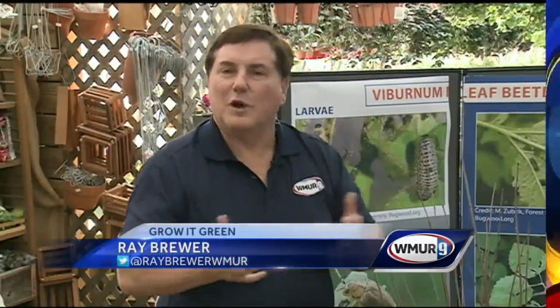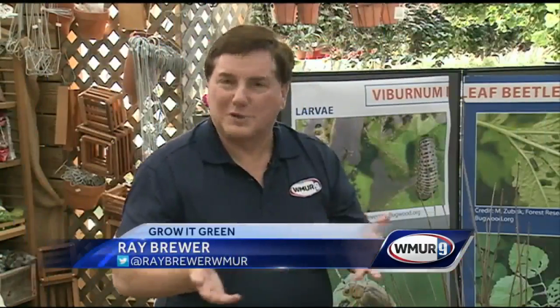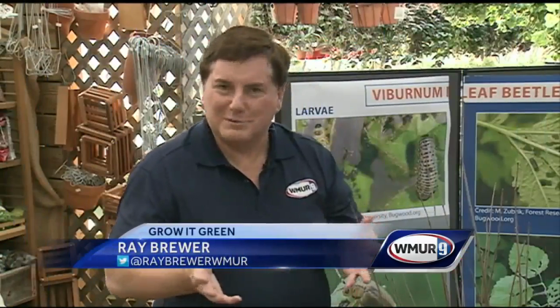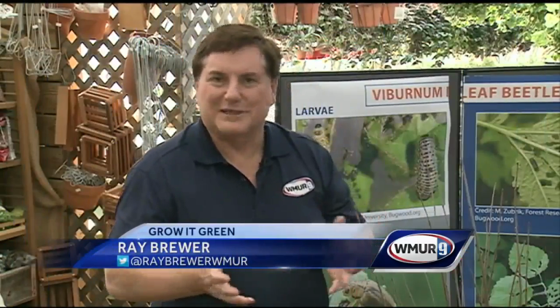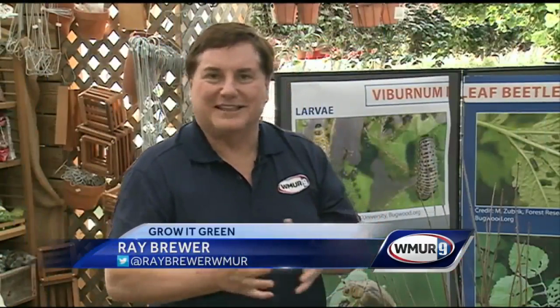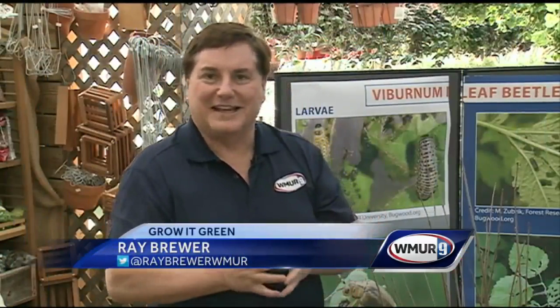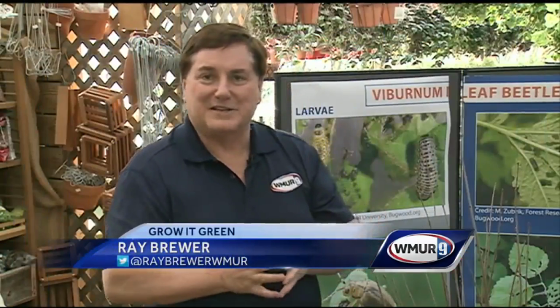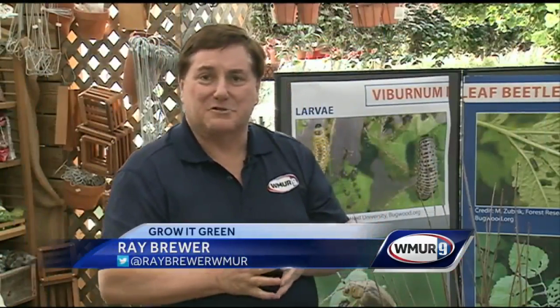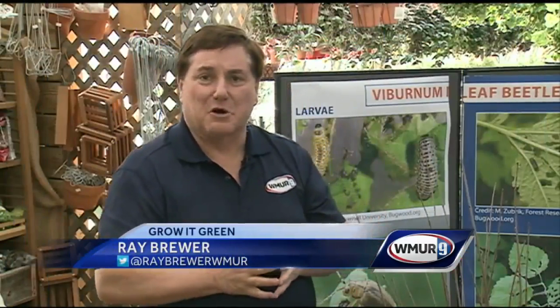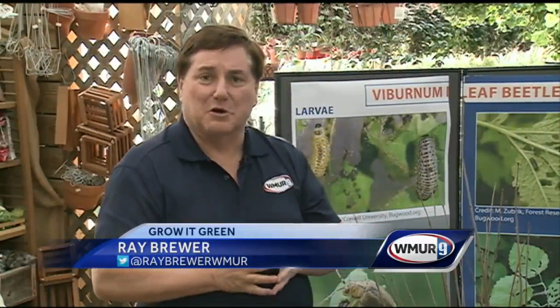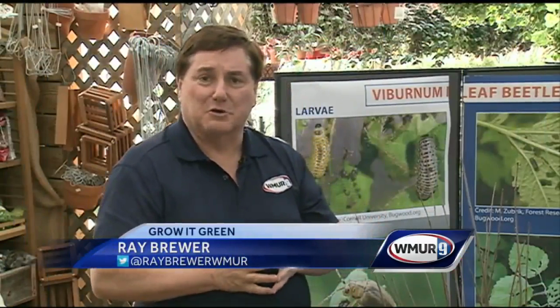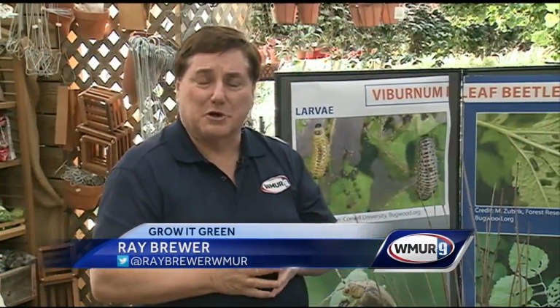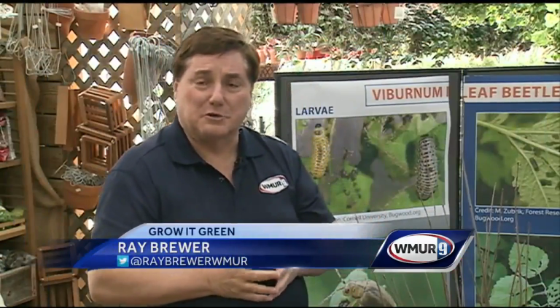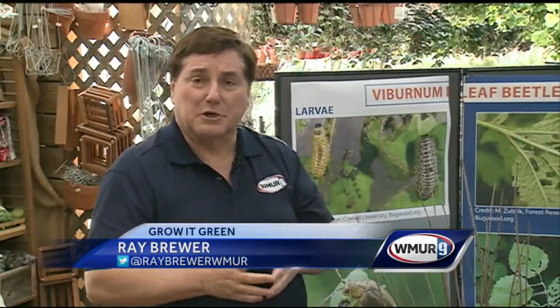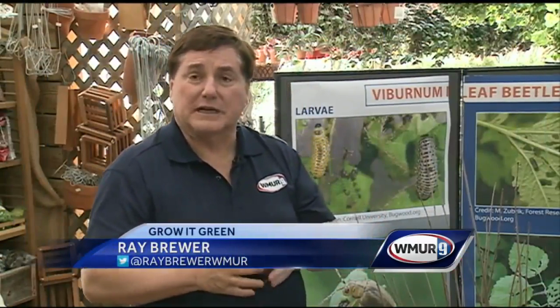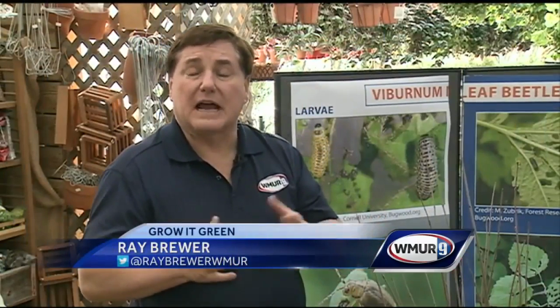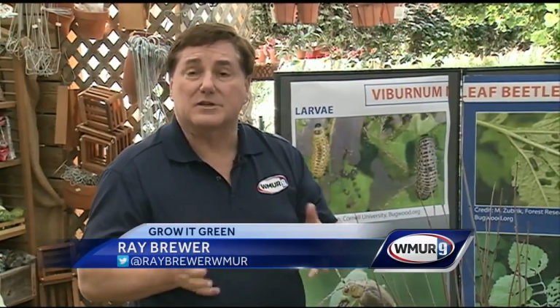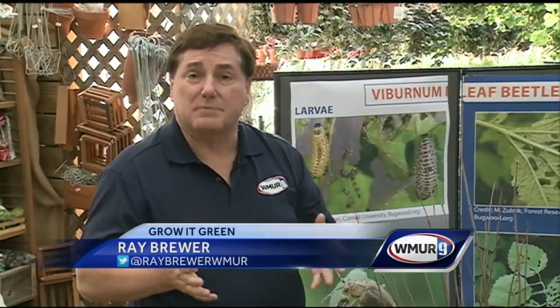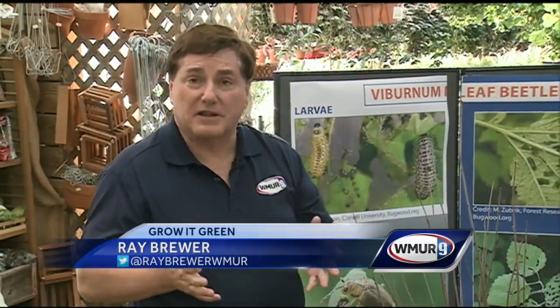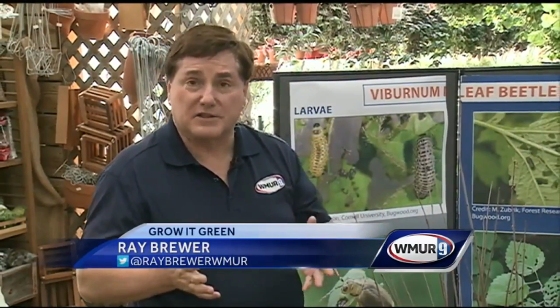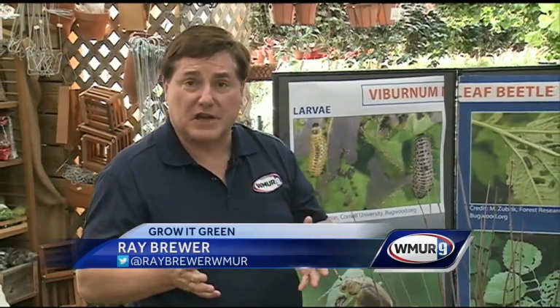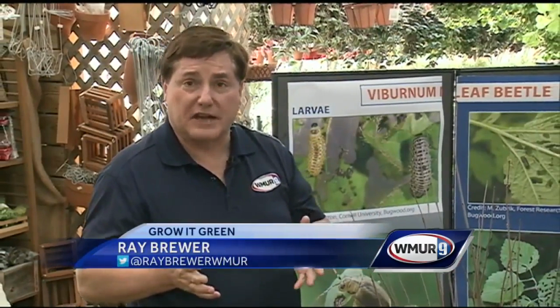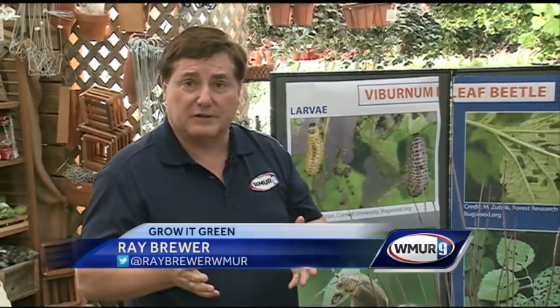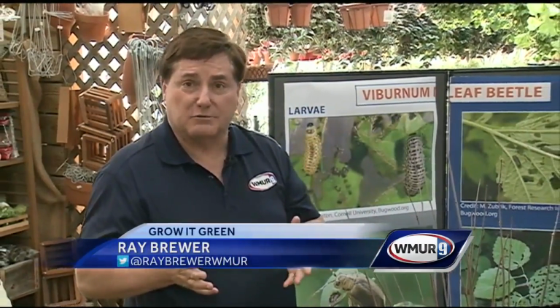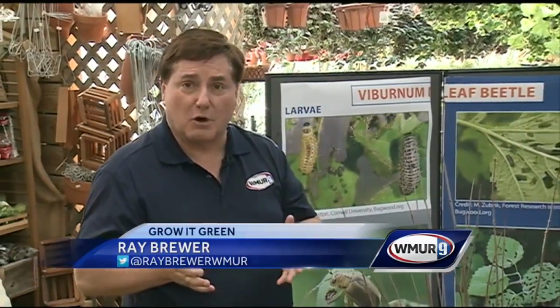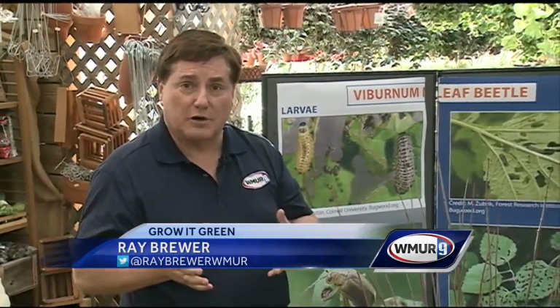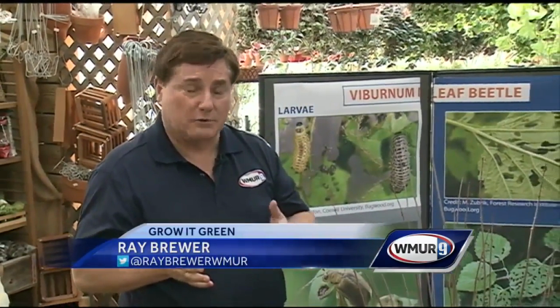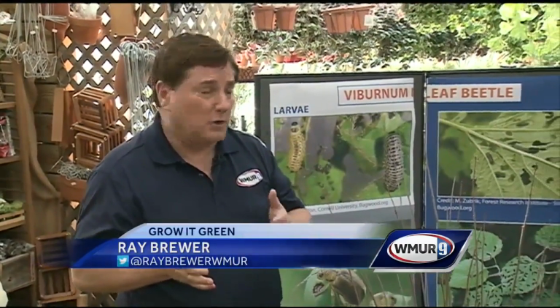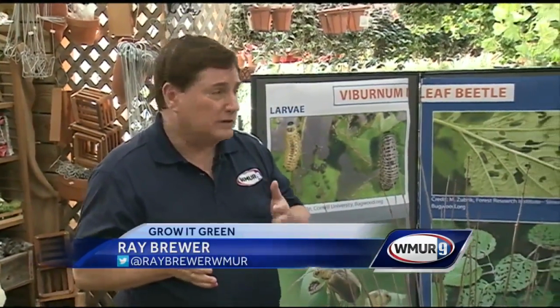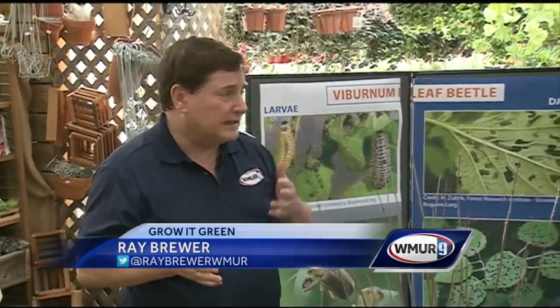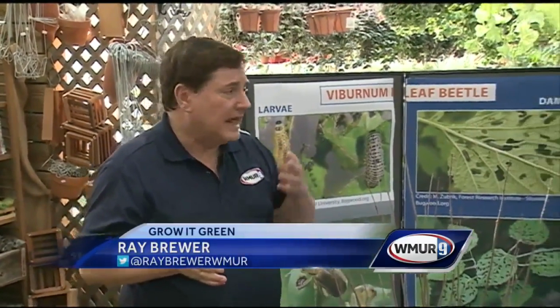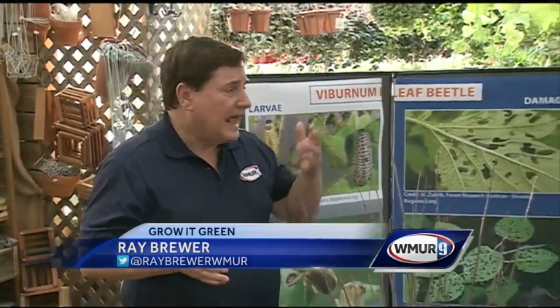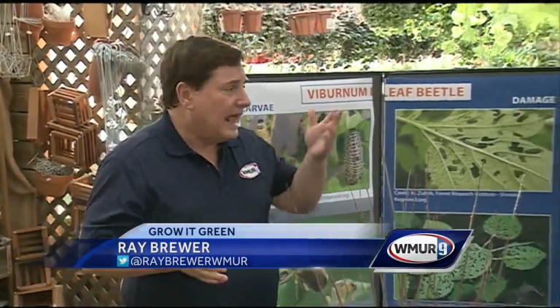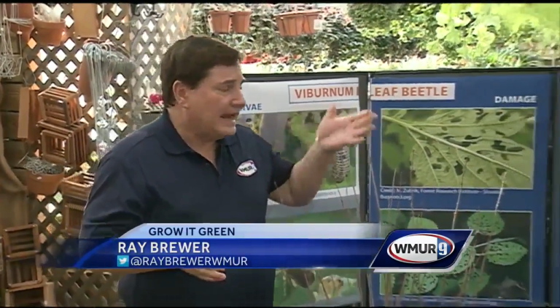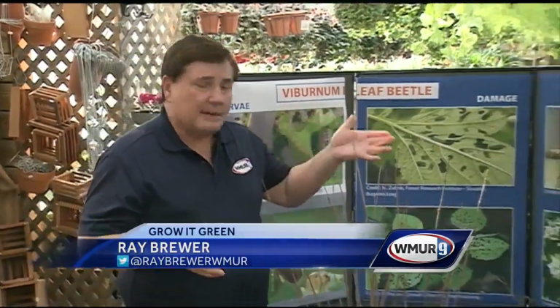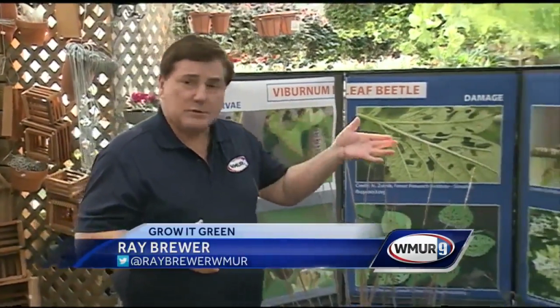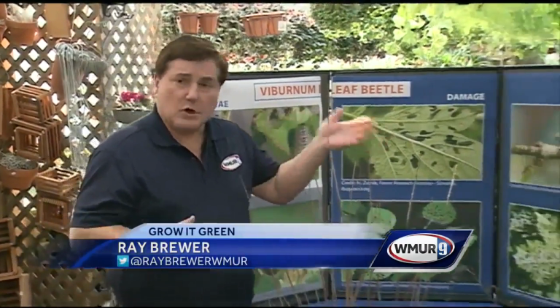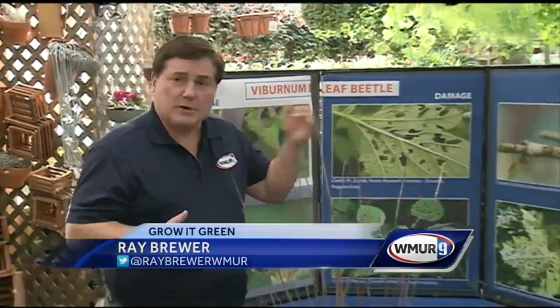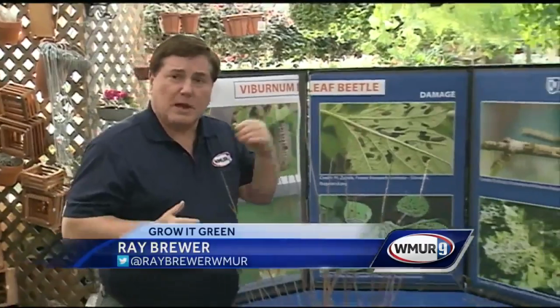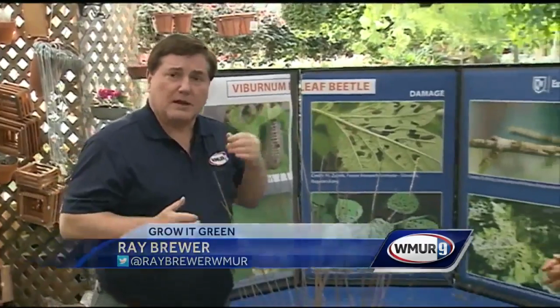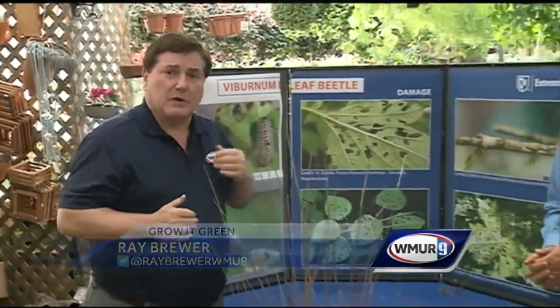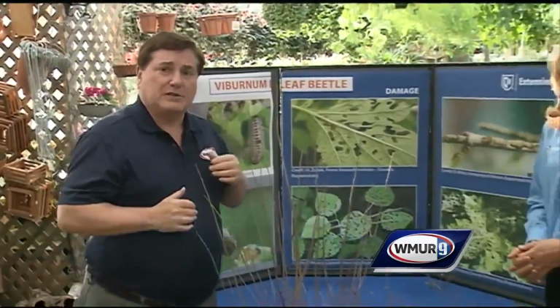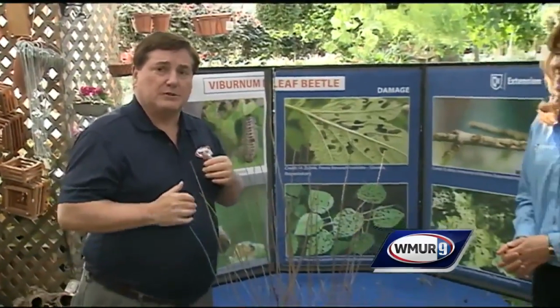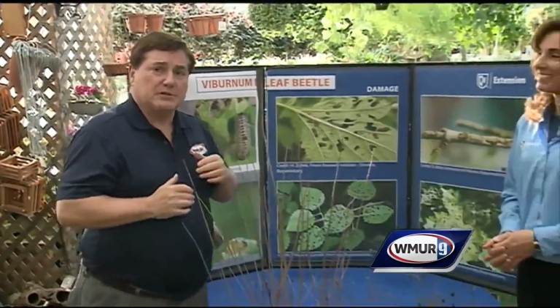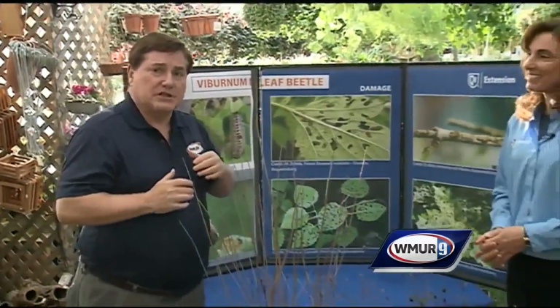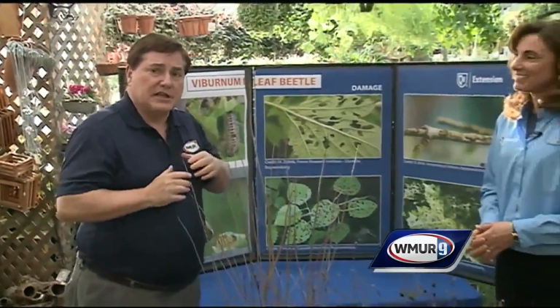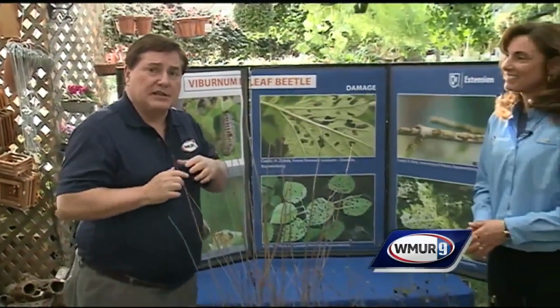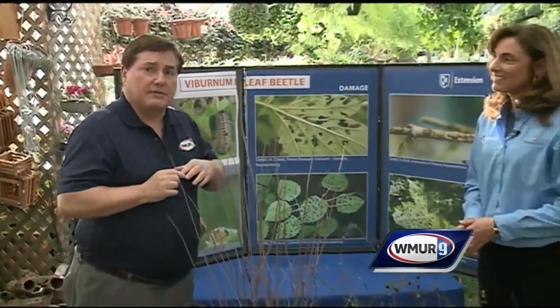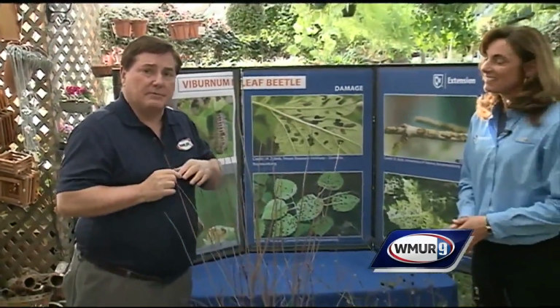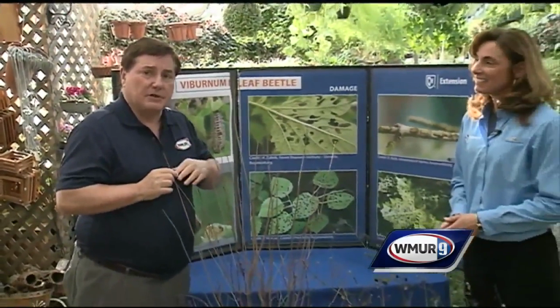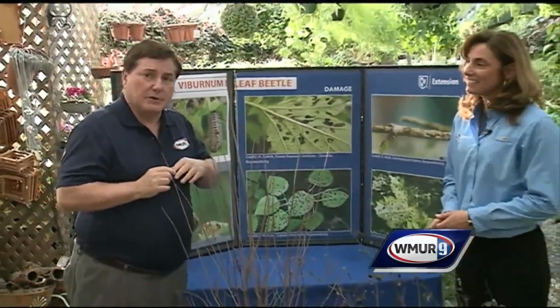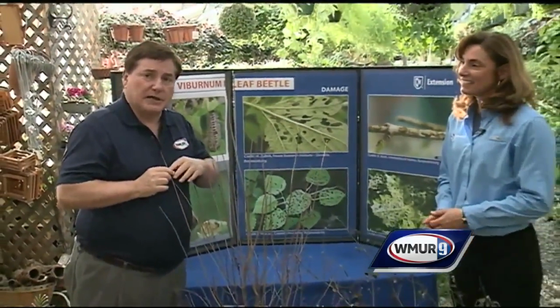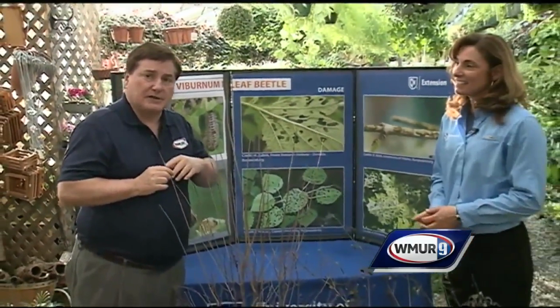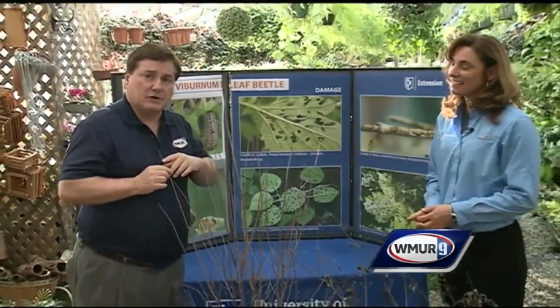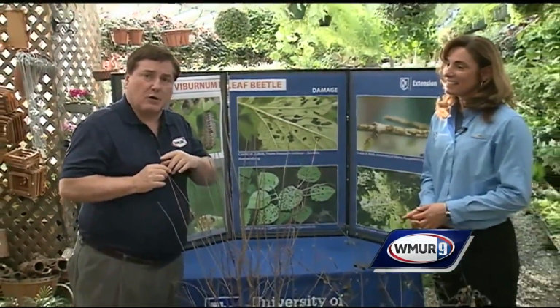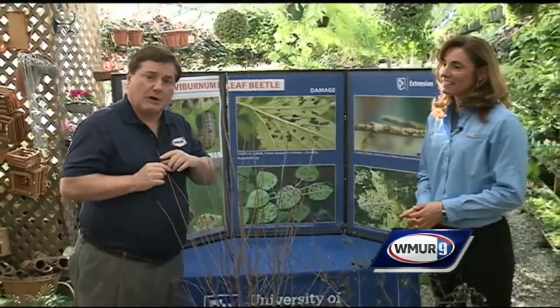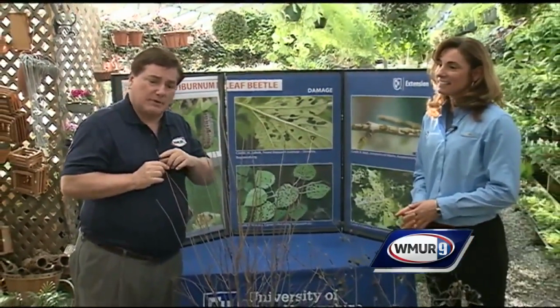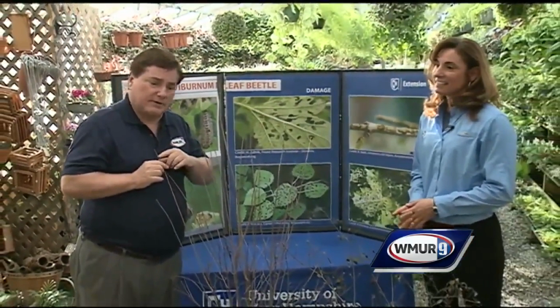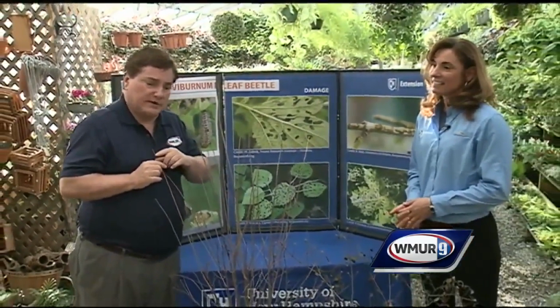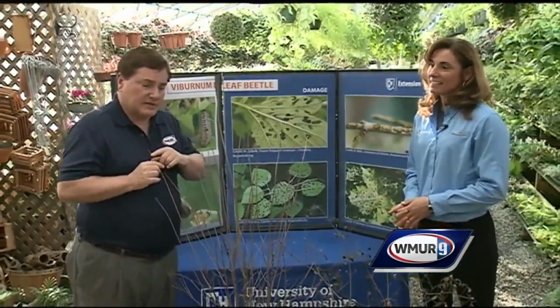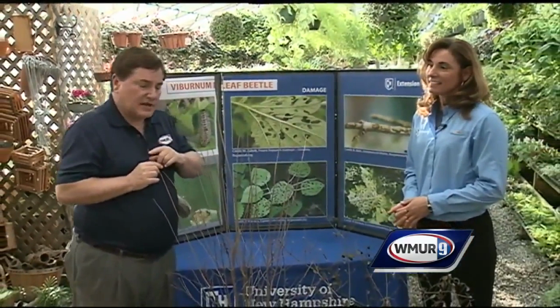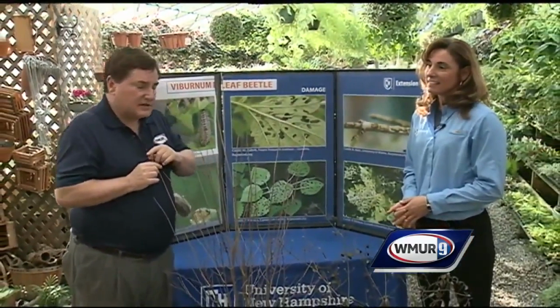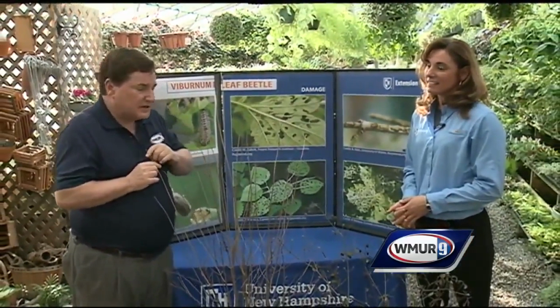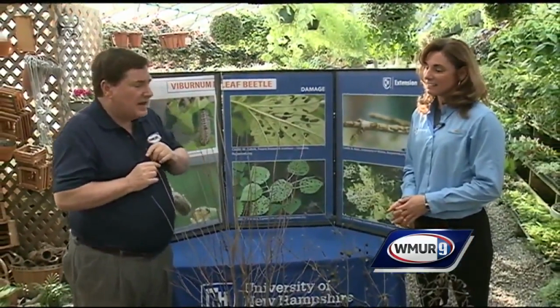Welcome to today's Grow It Green. We're at a house by the side of the road in Wilton, and I'm joined by Rachel Messini from the UNH Cooperative Extension.